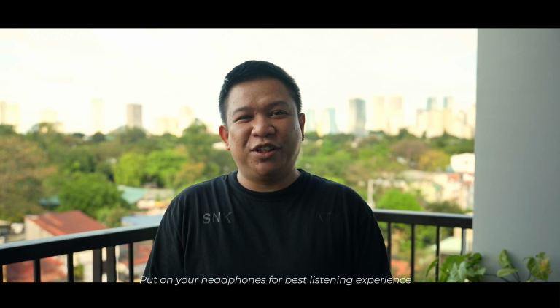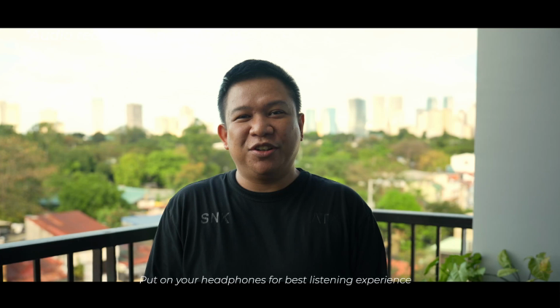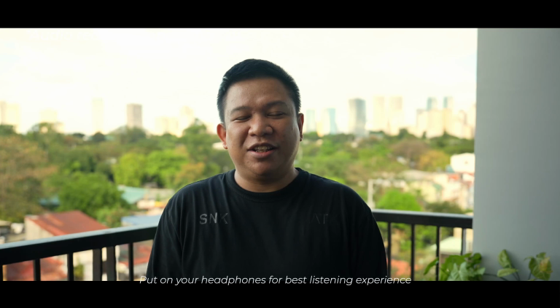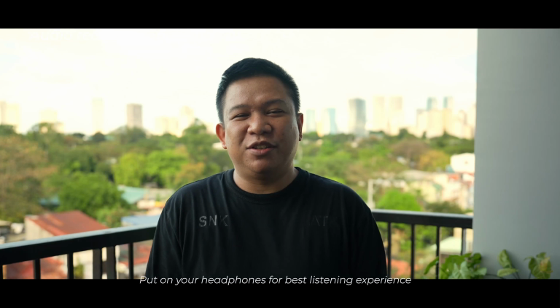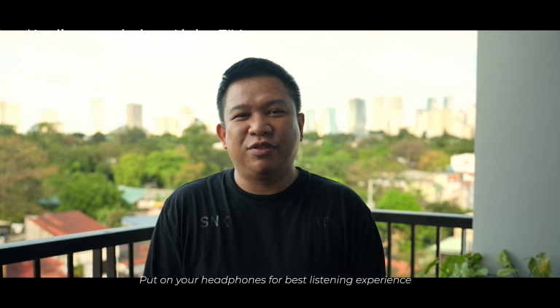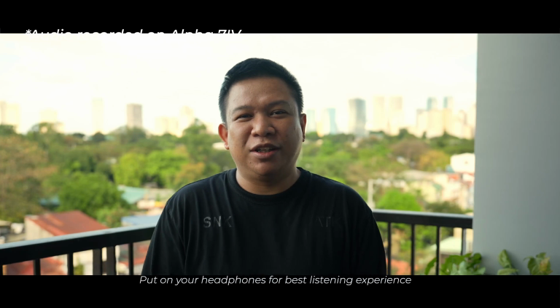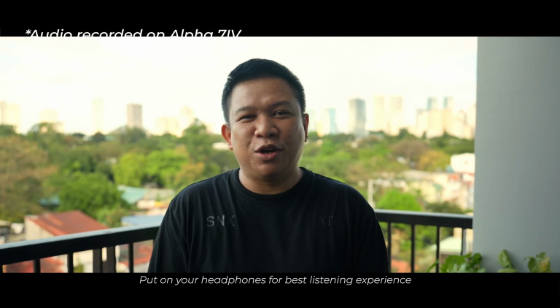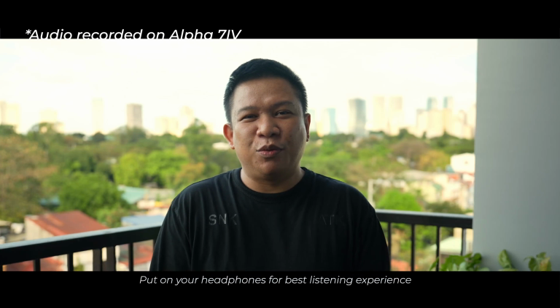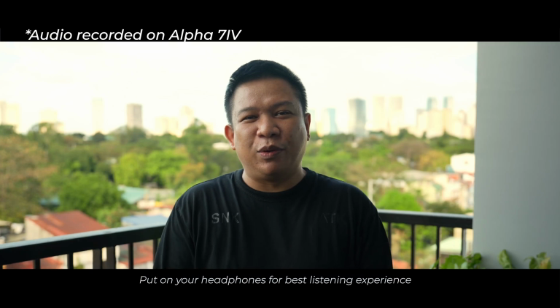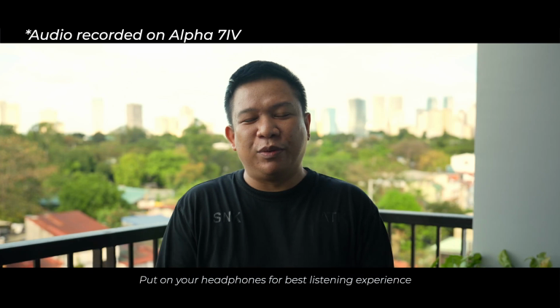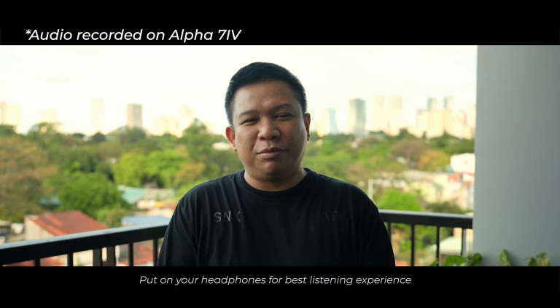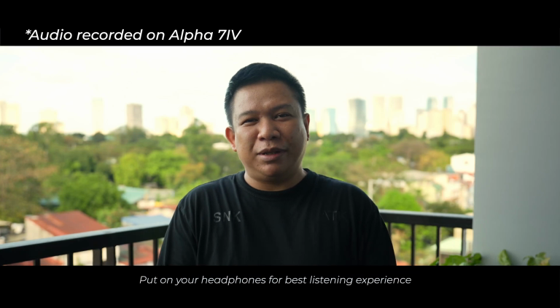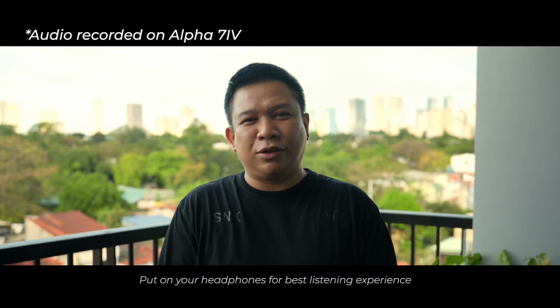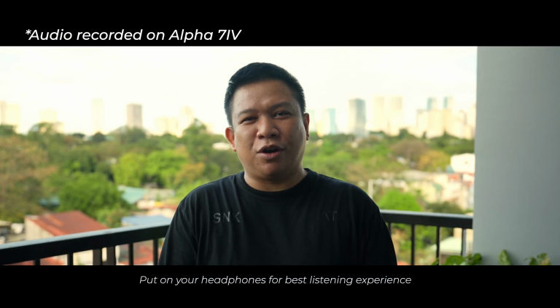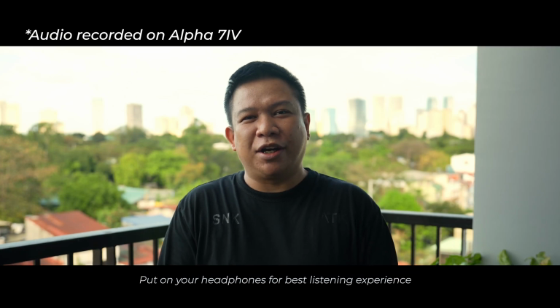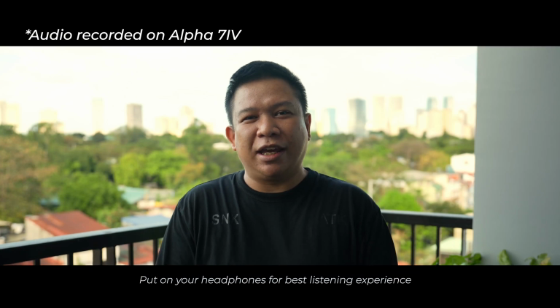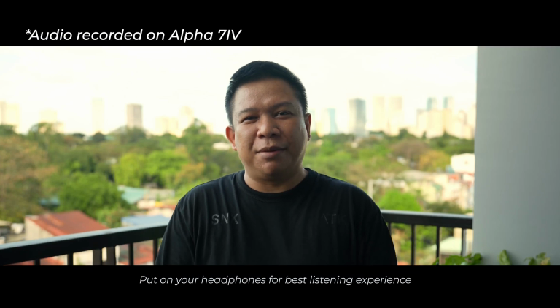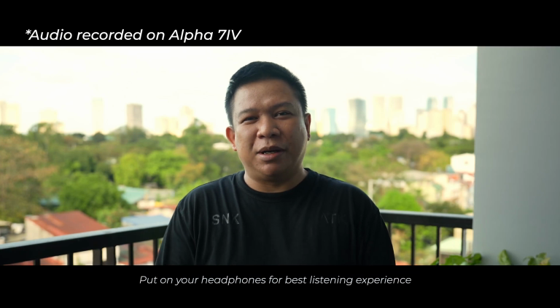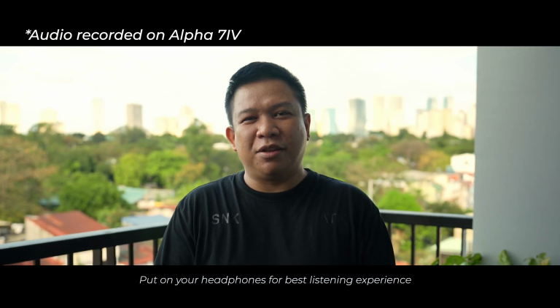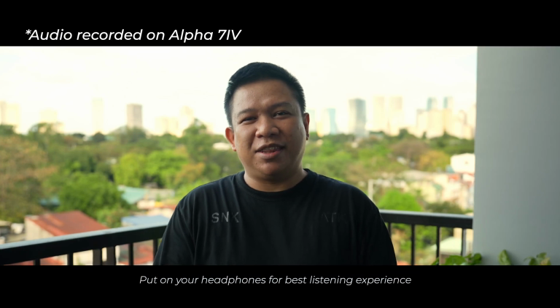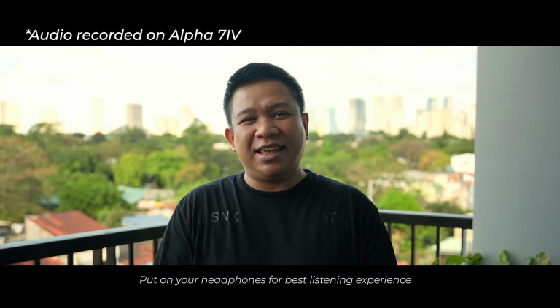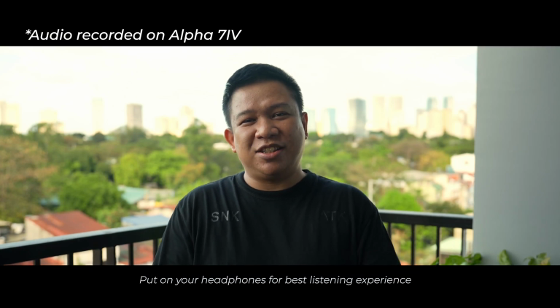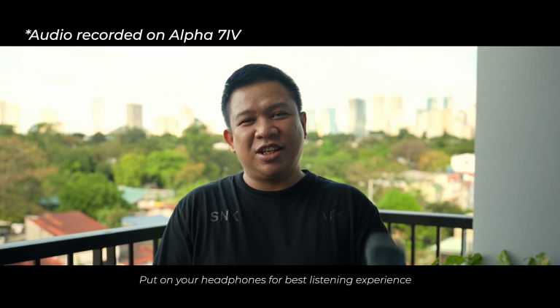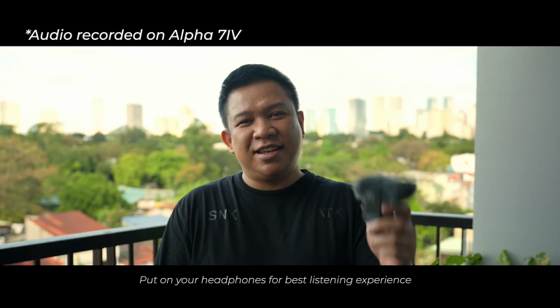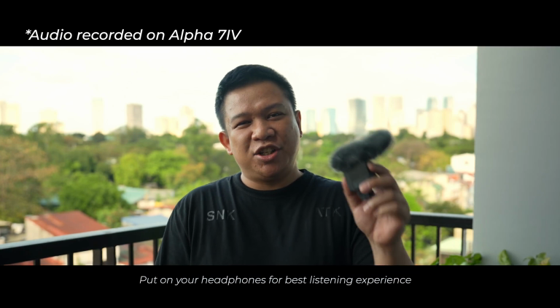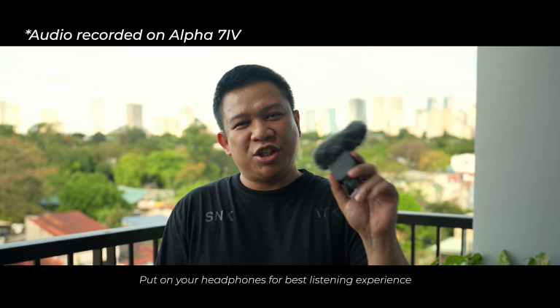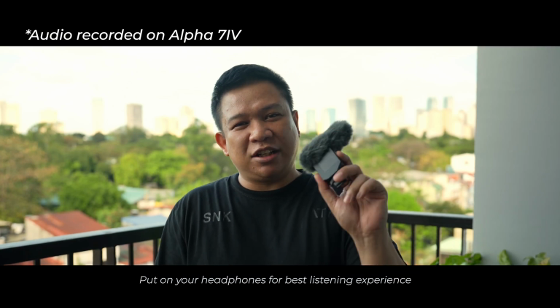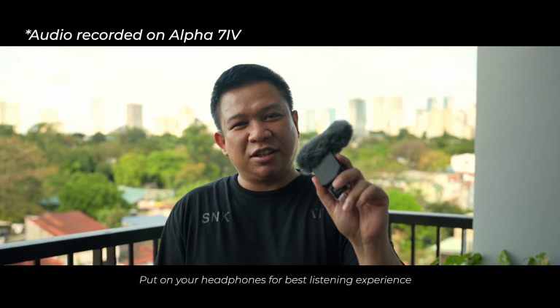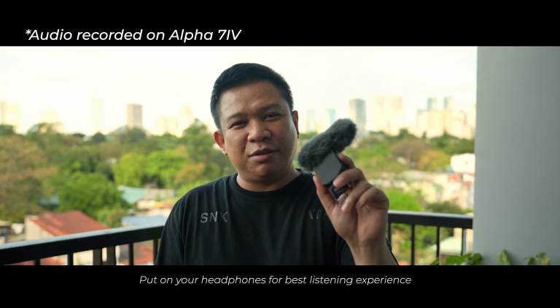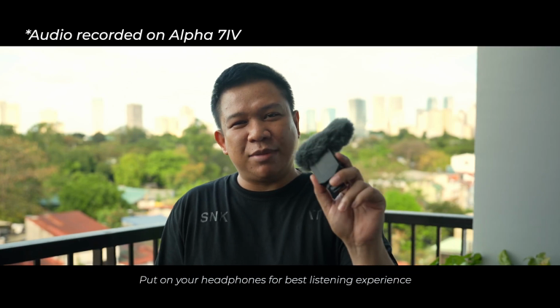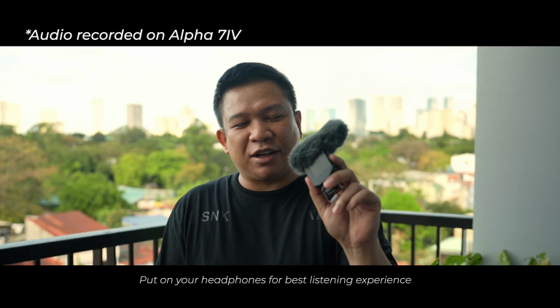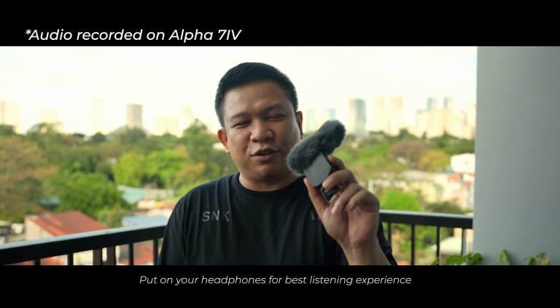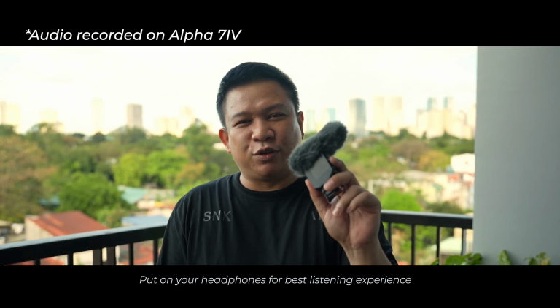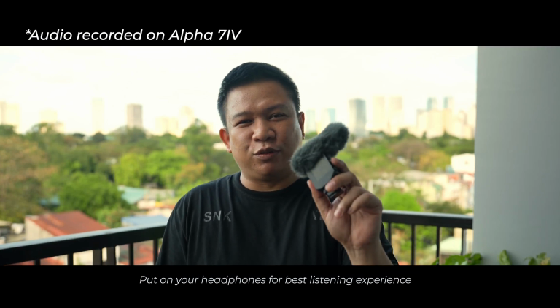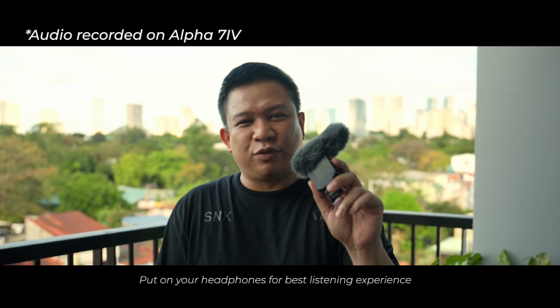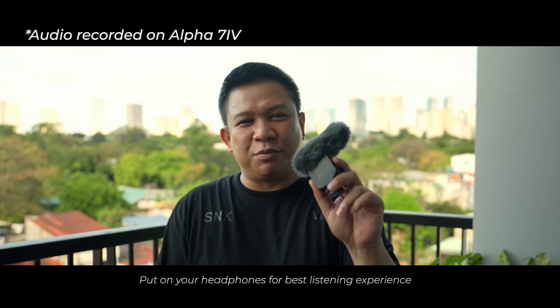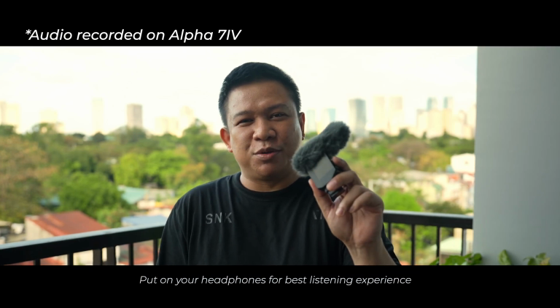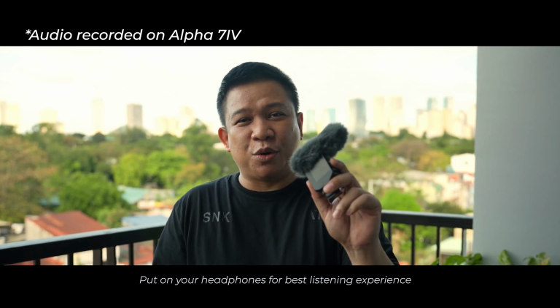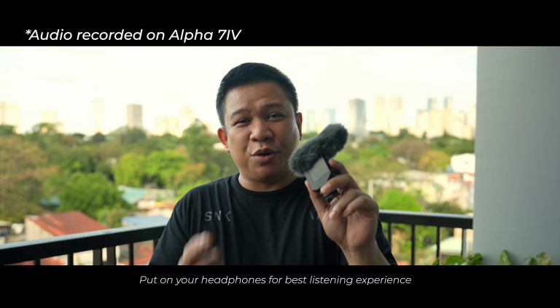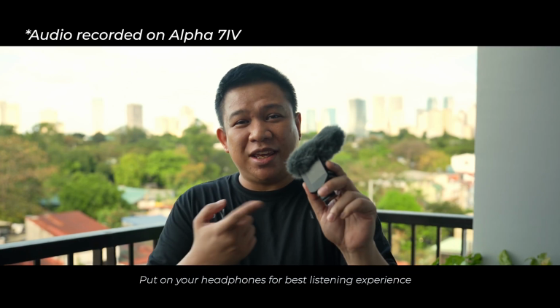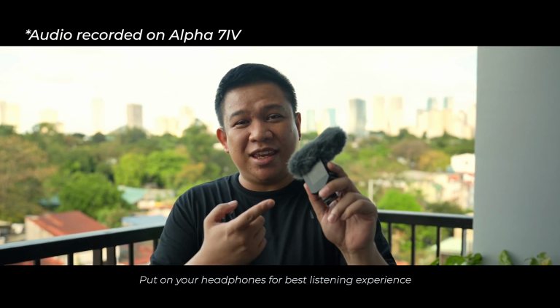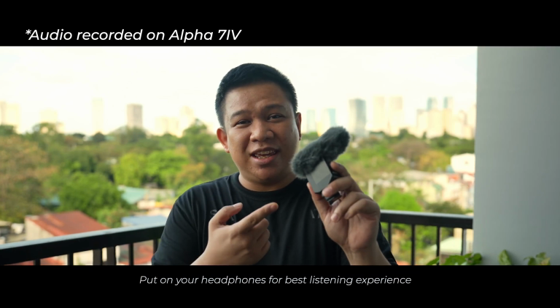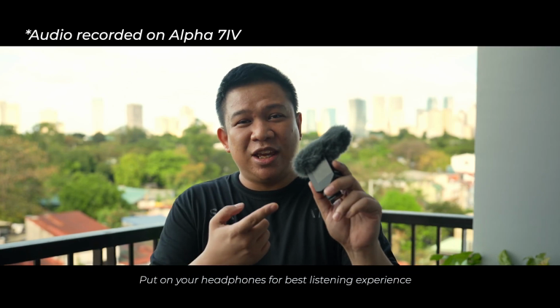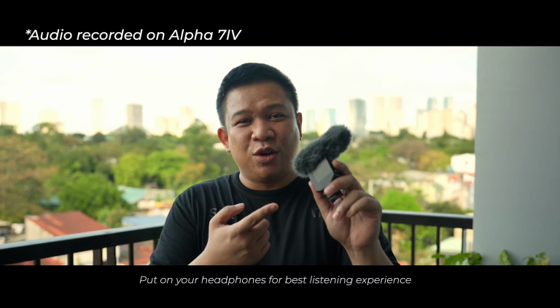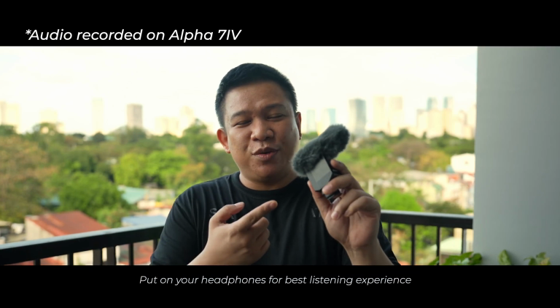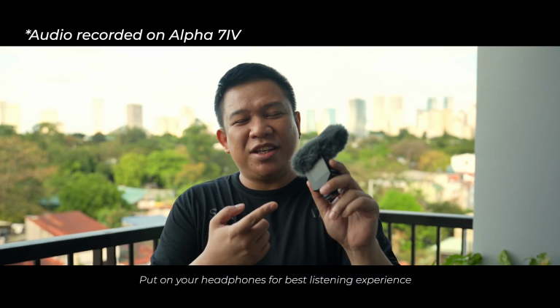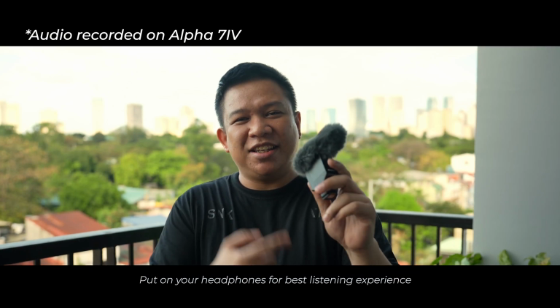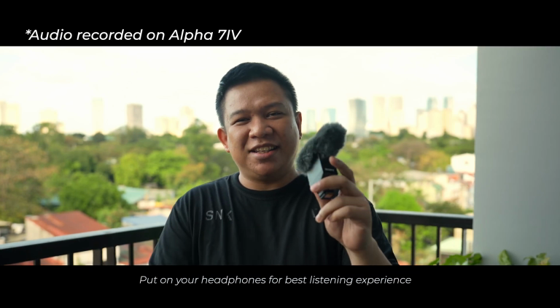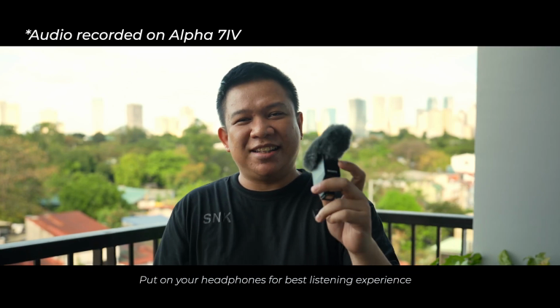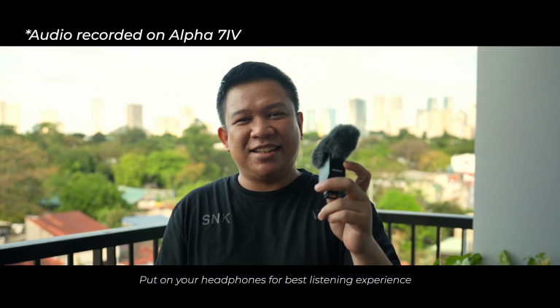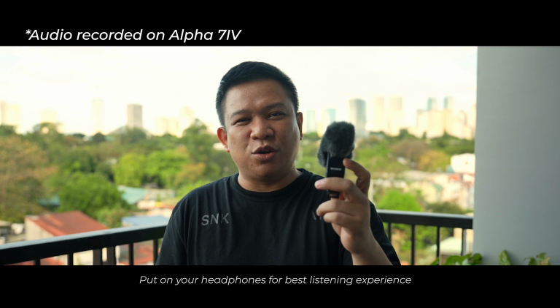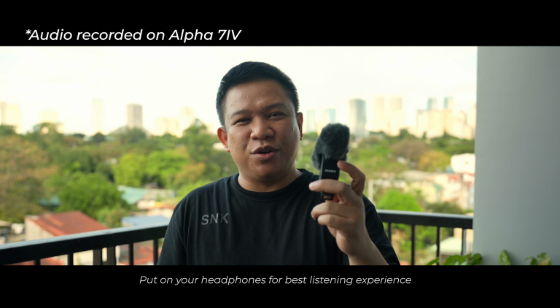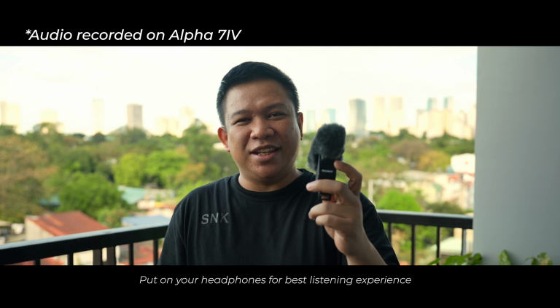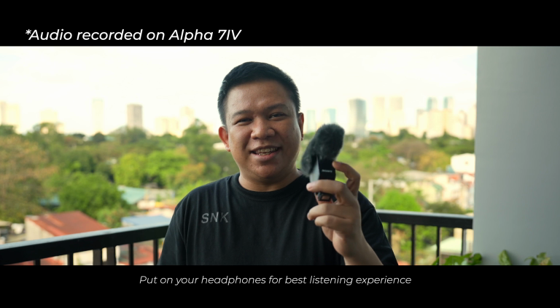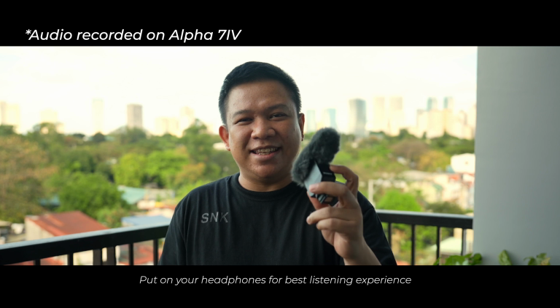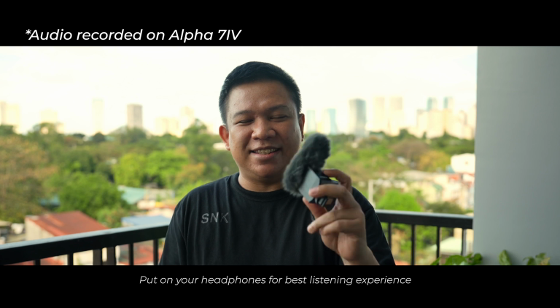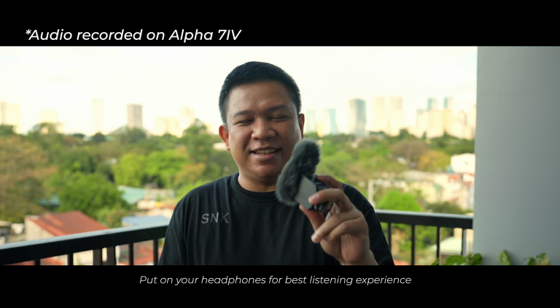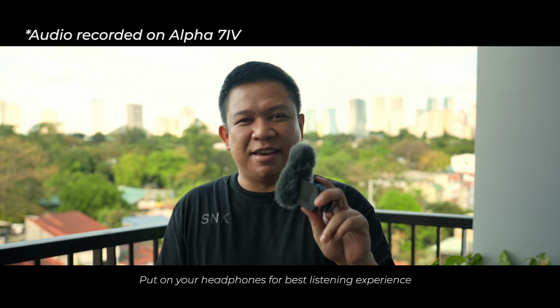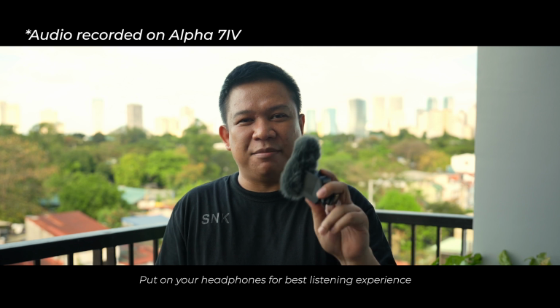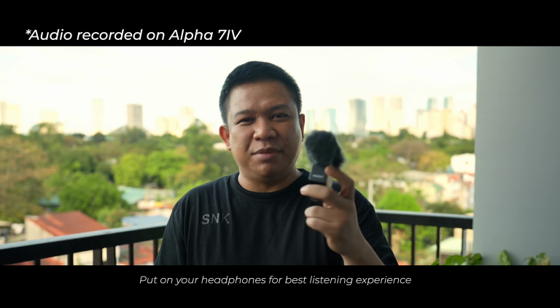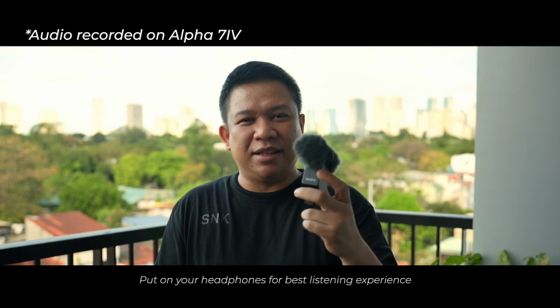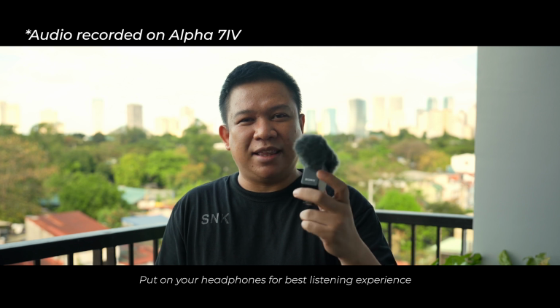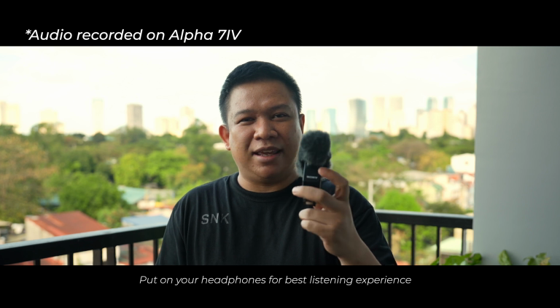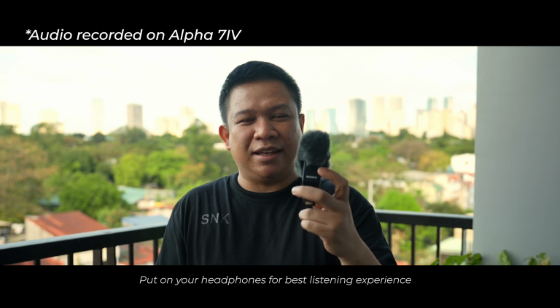For today's video, we will be talking about this shotgun microphone from Sony, which is the Sony ECM-P10.